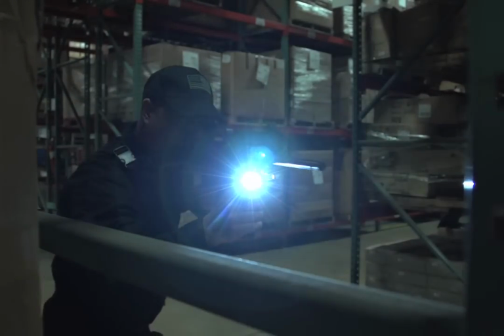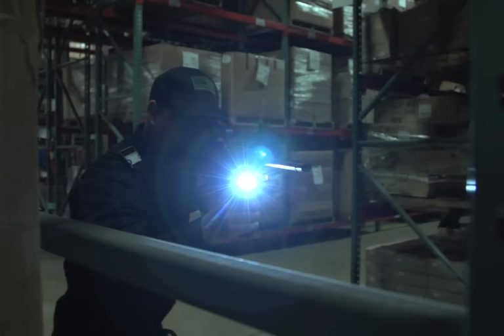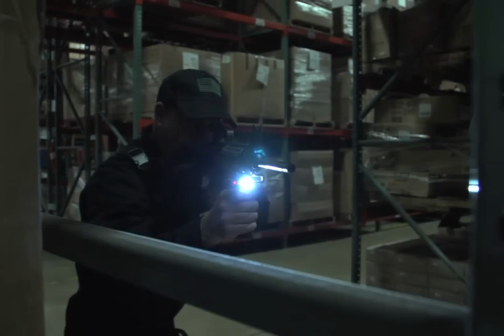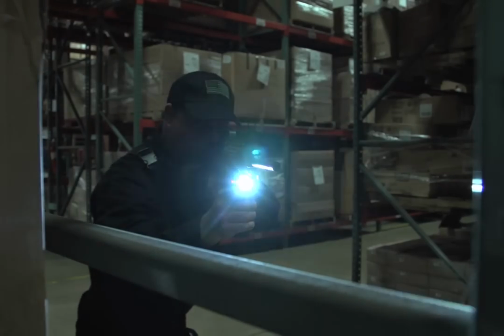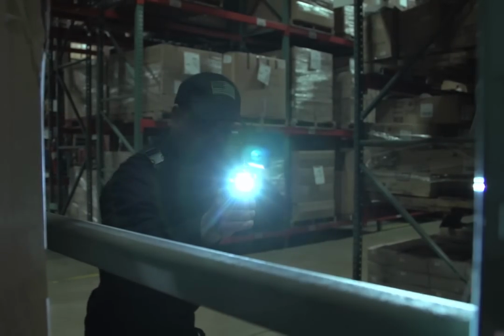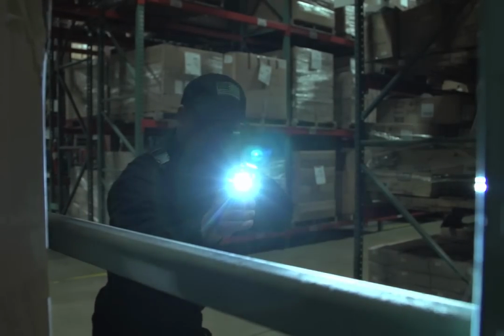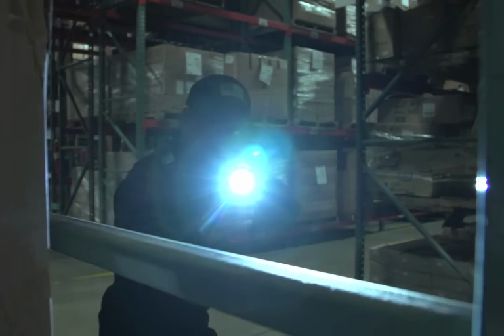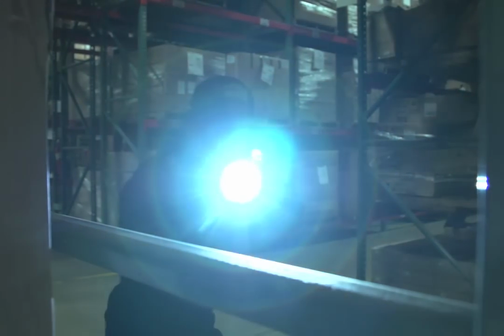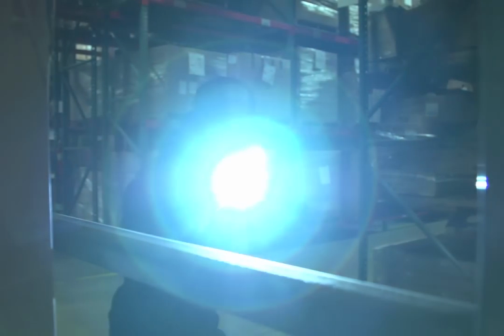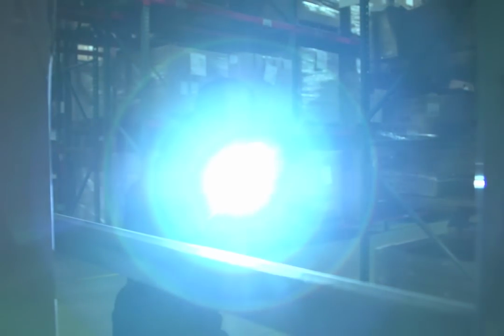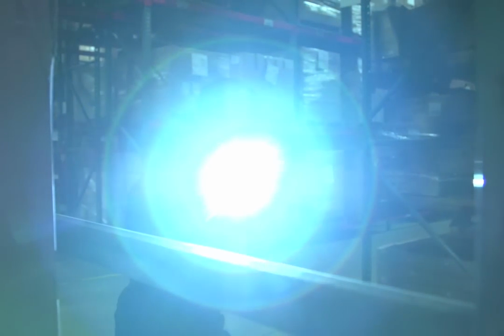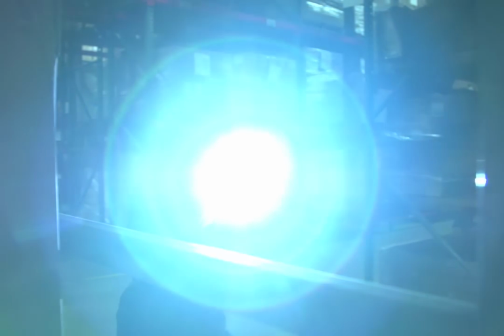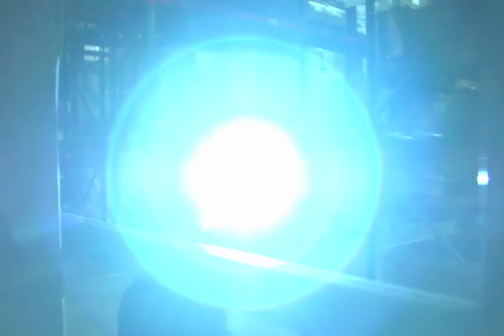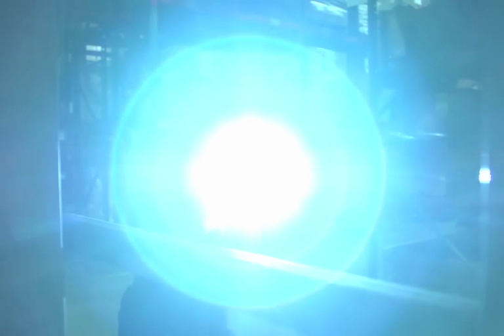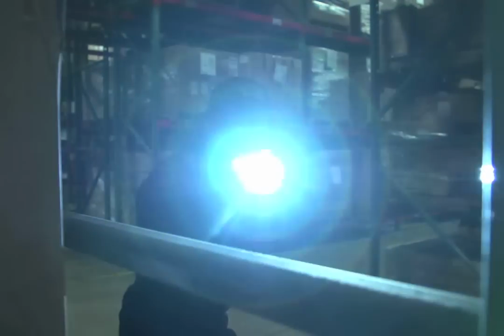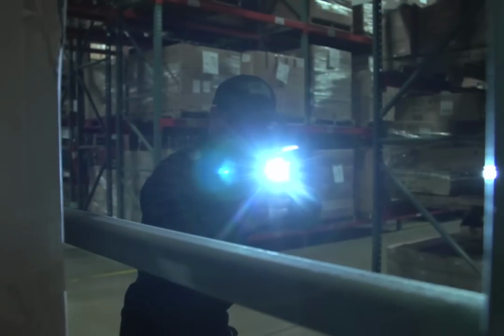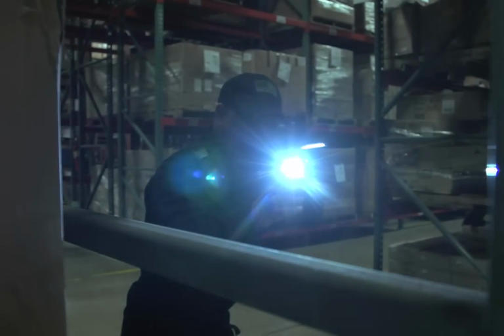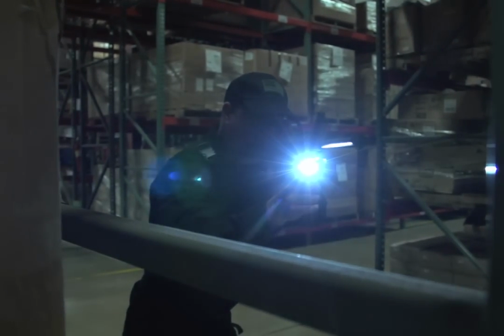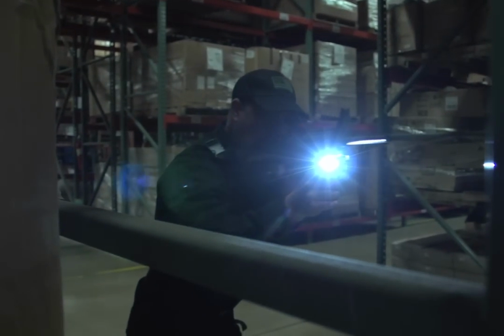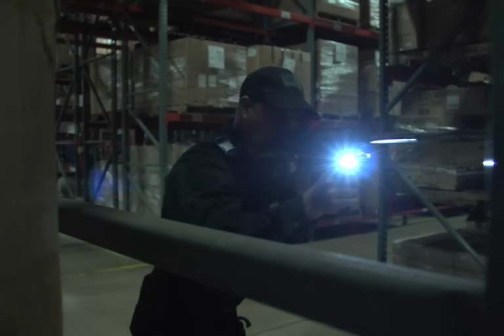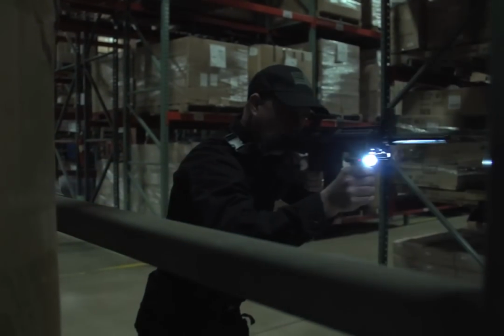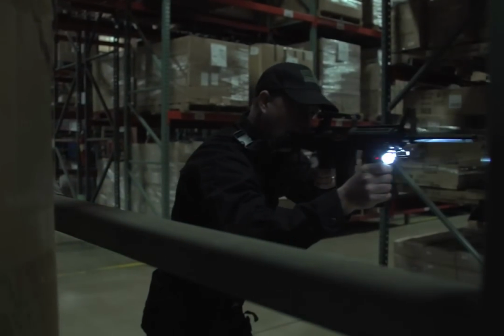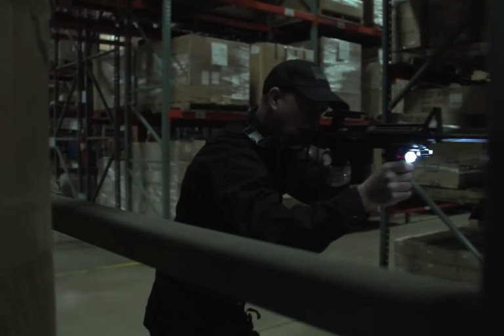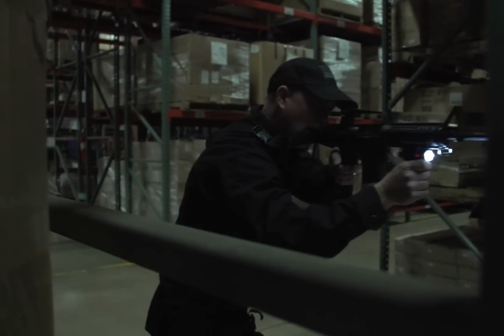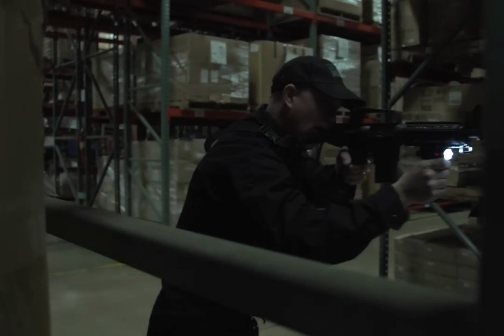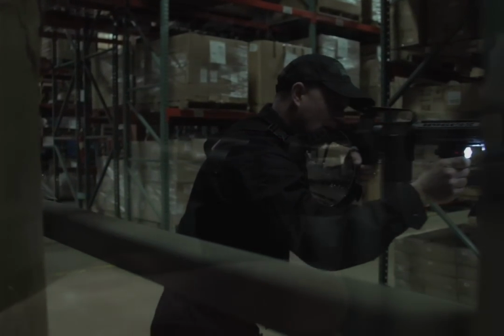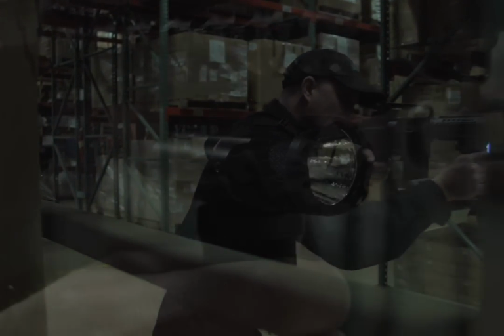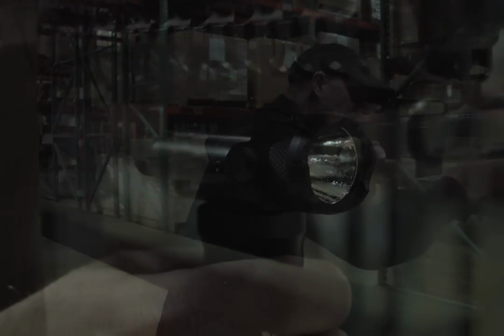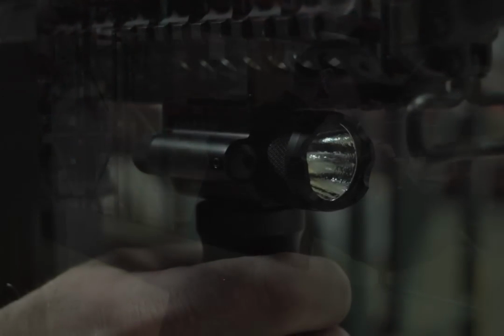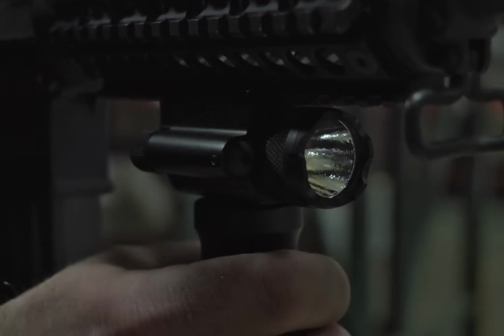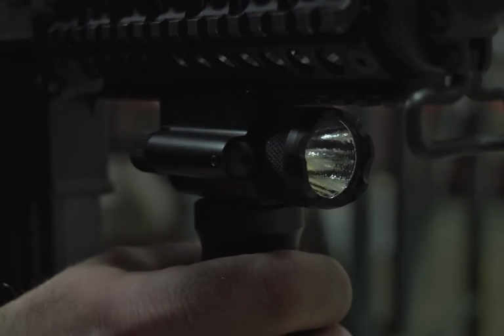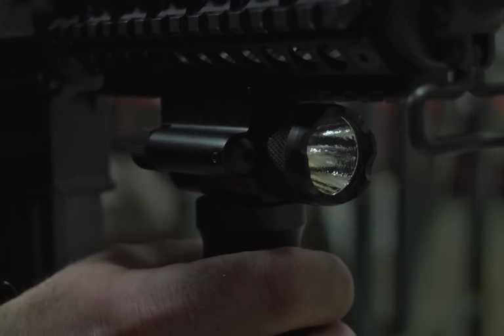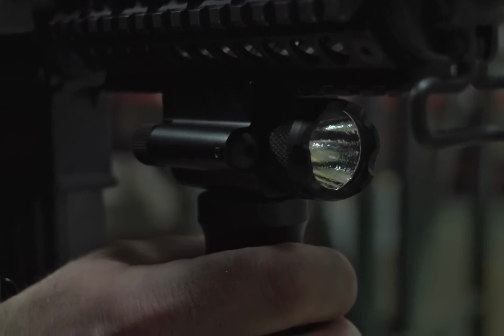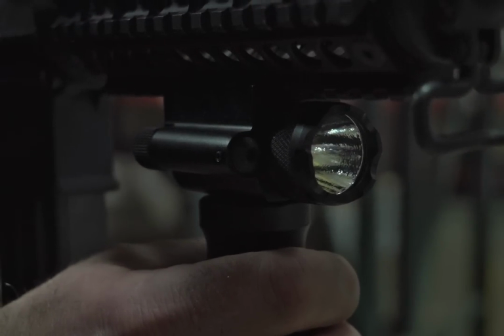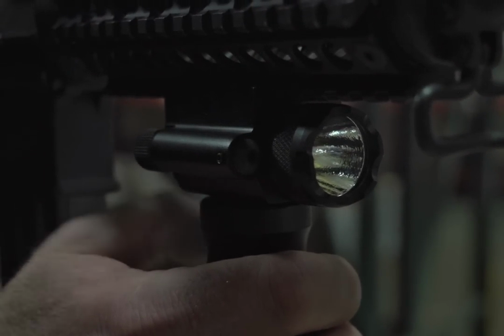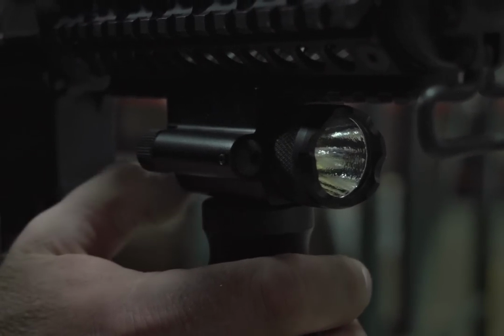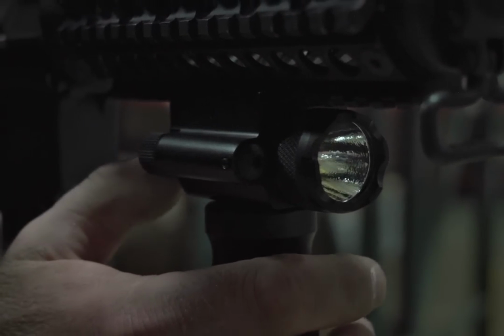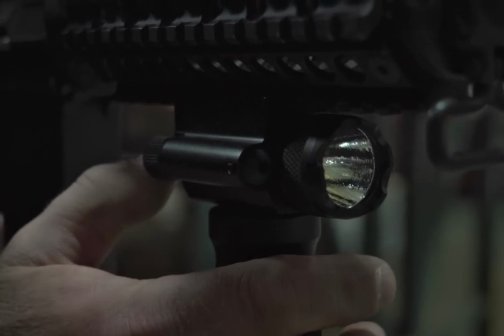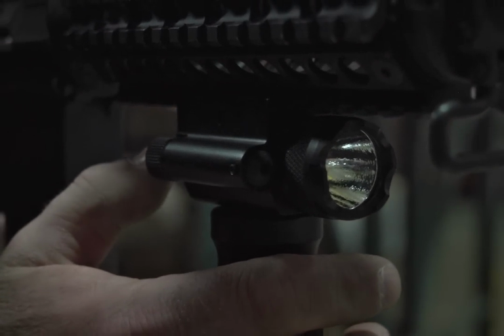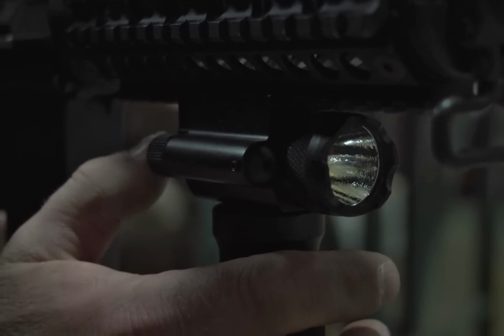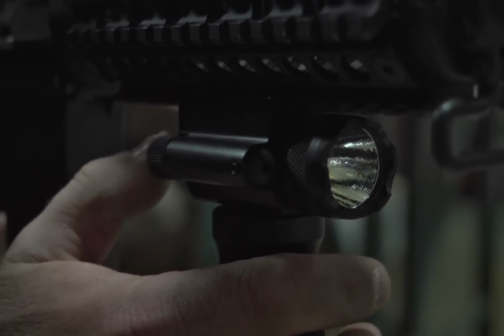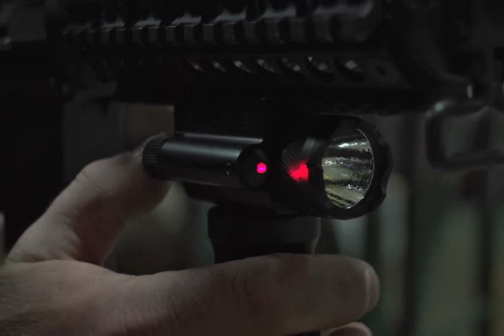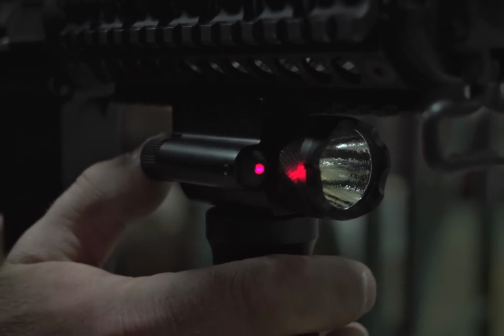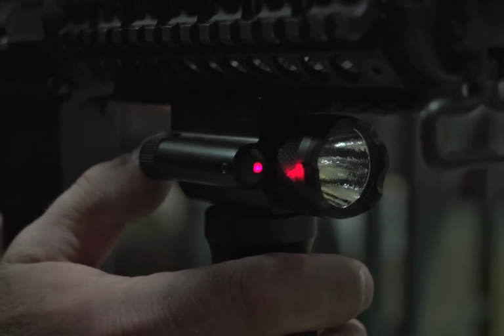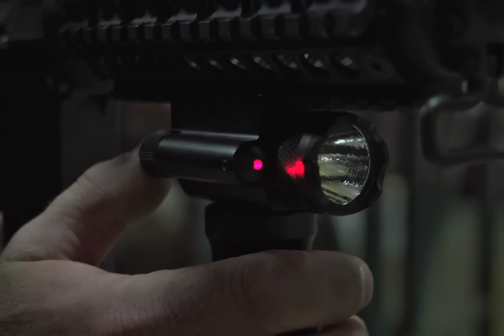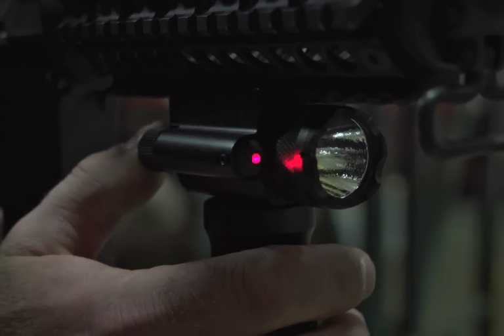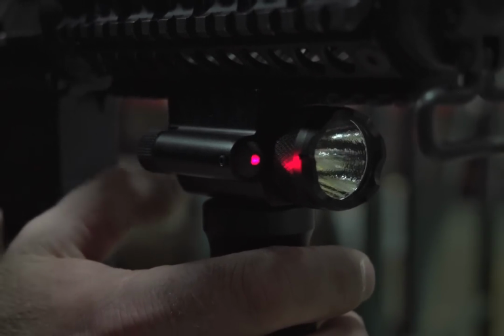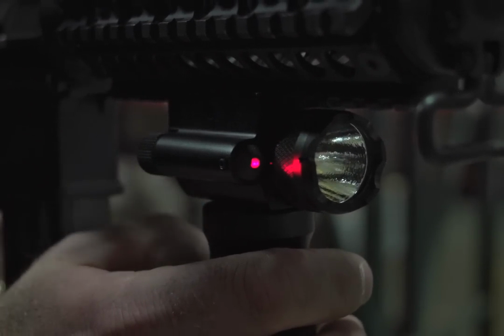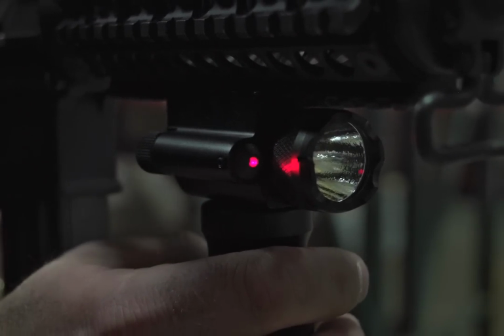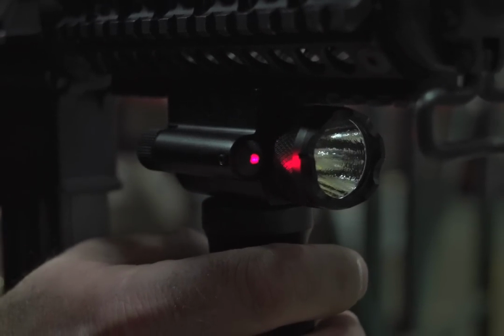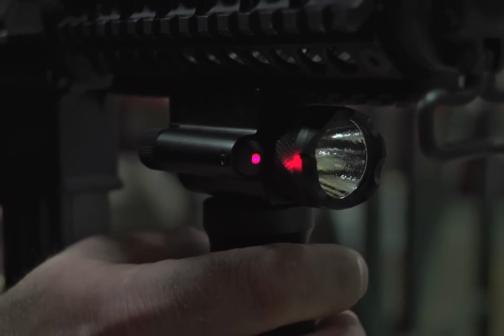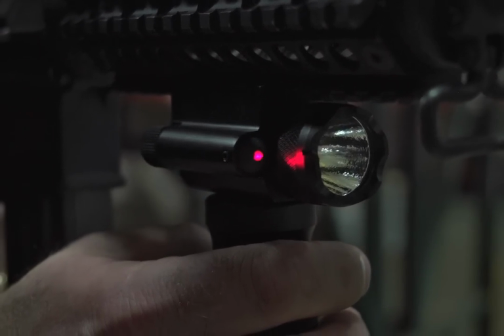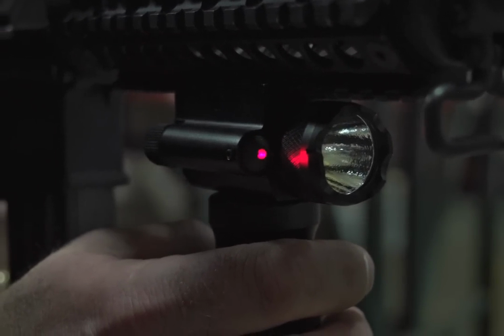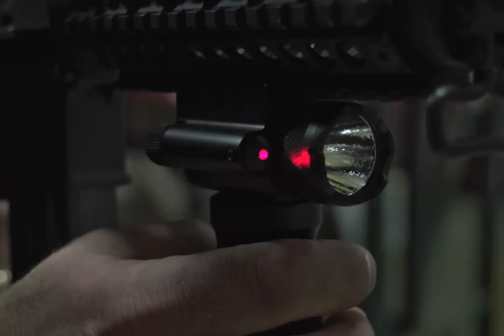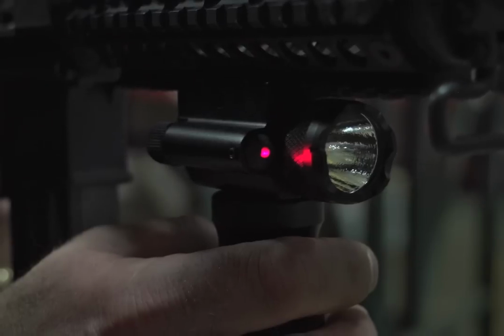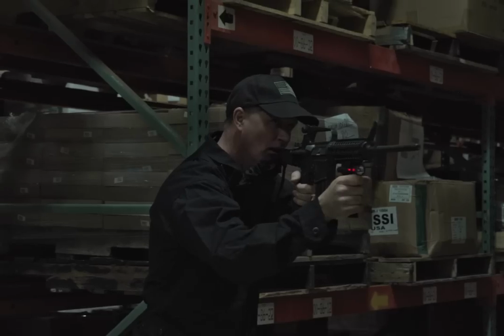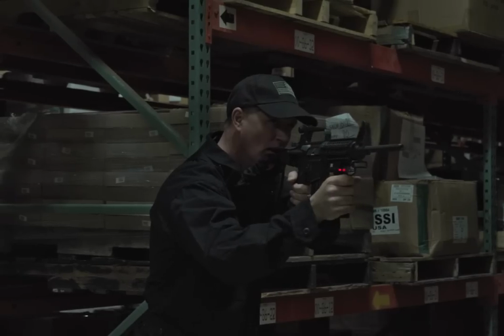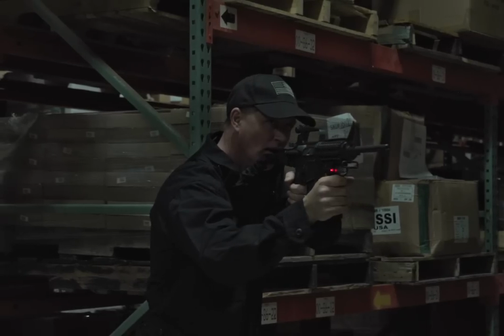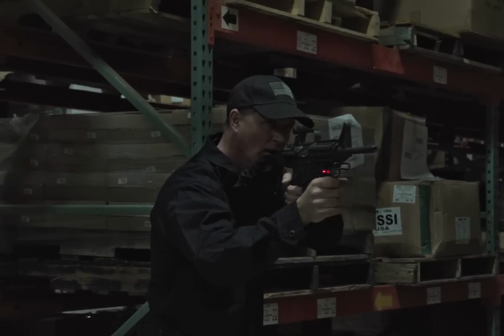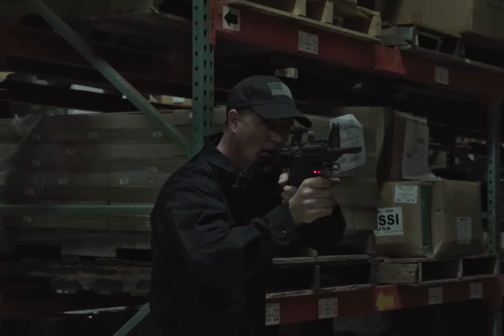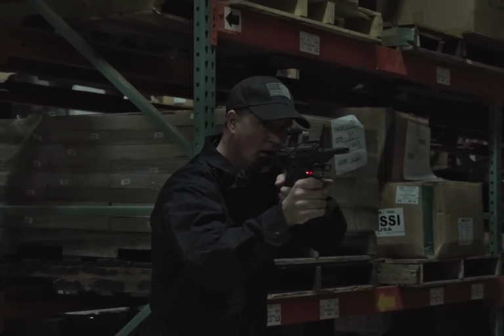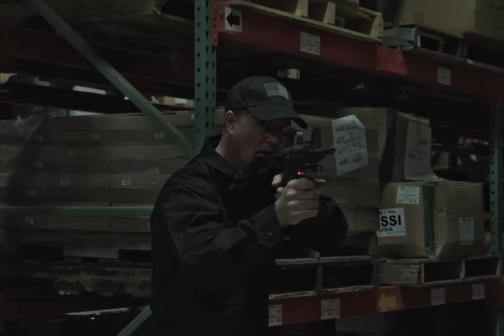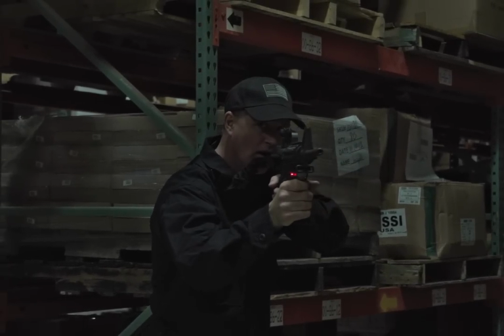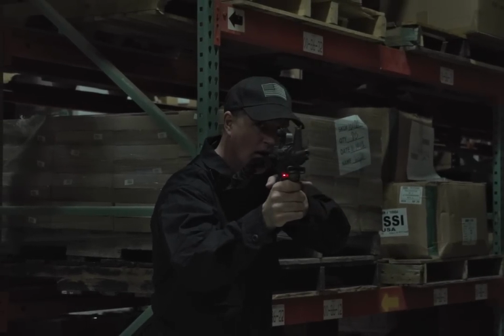Powerful light casts a bright white beam for clear object identification. Or switch to an onboard red laser to pinpoint a target fast.